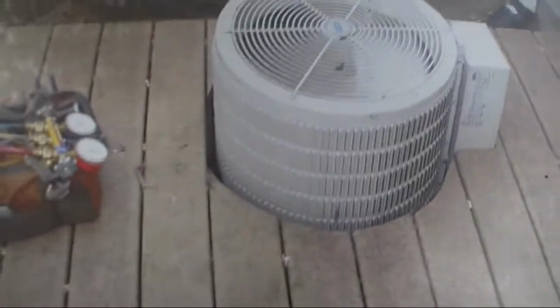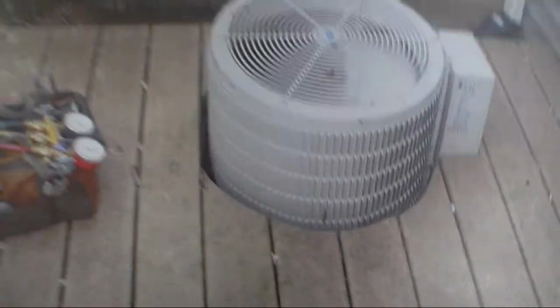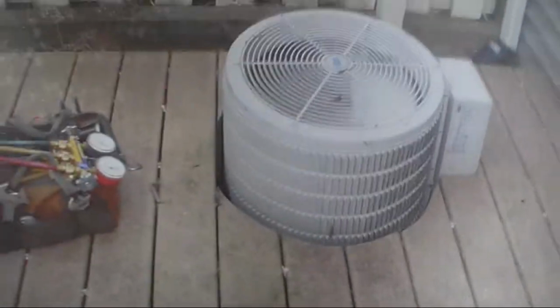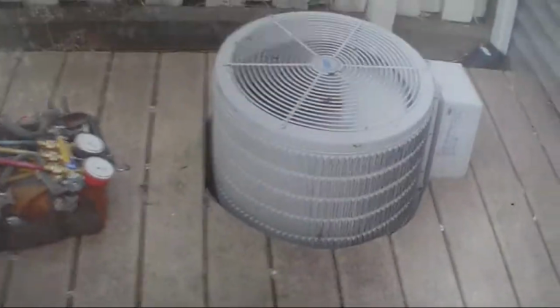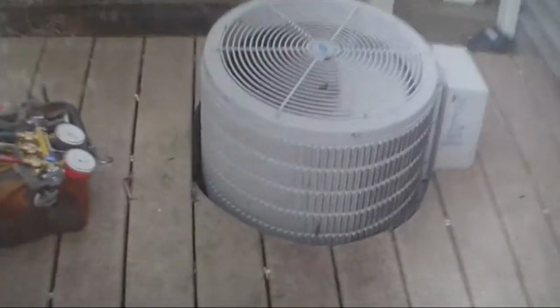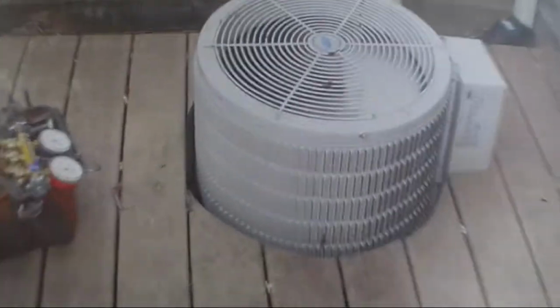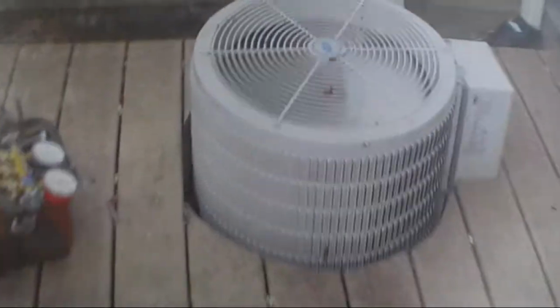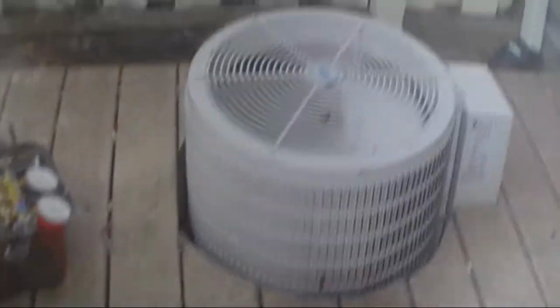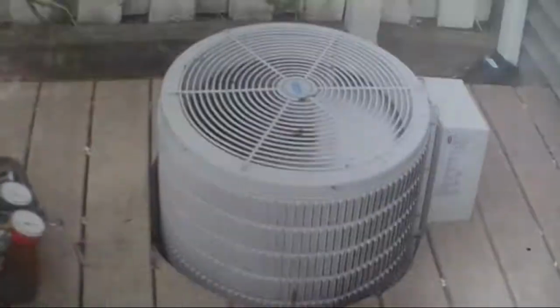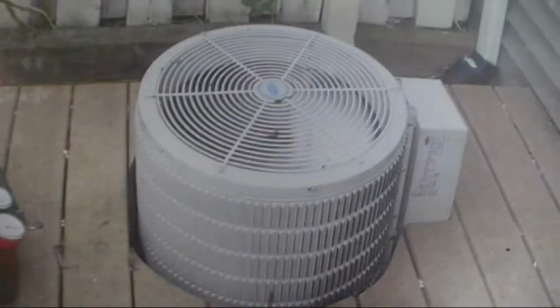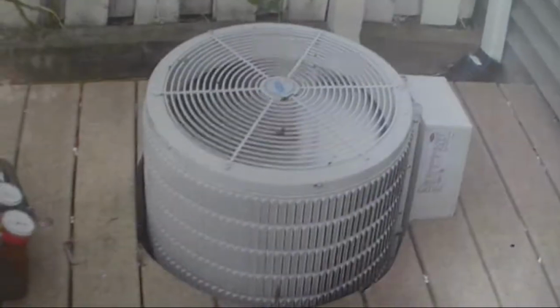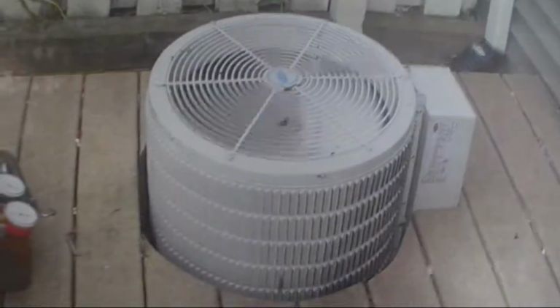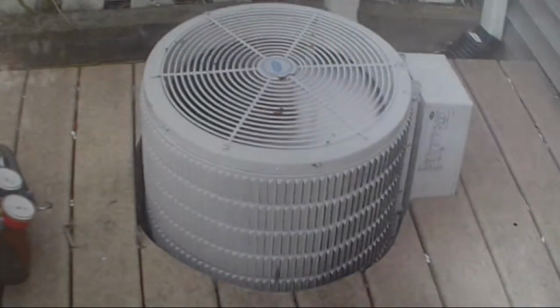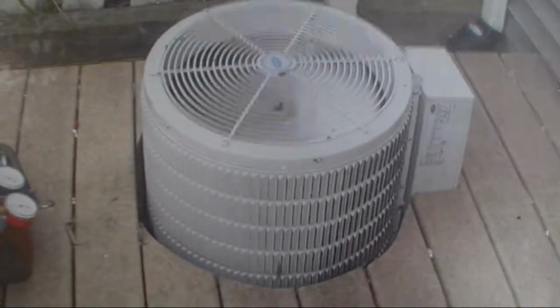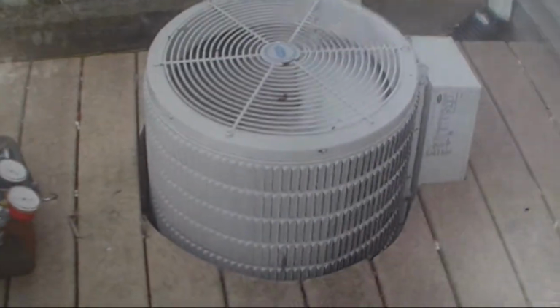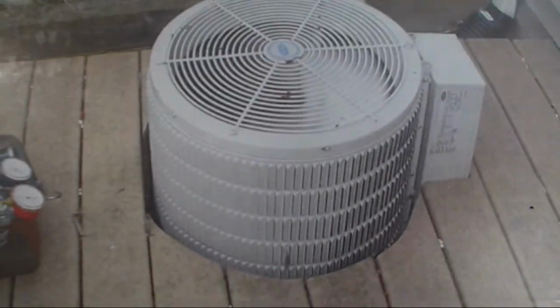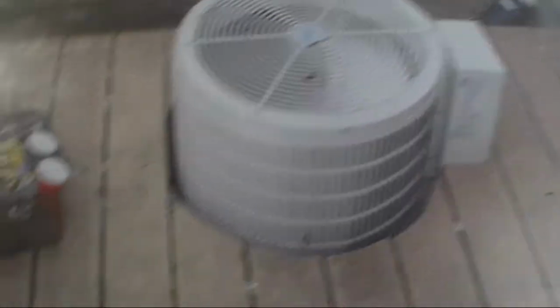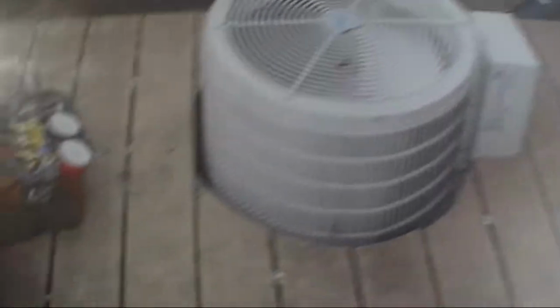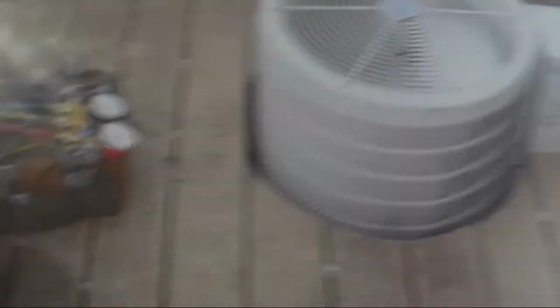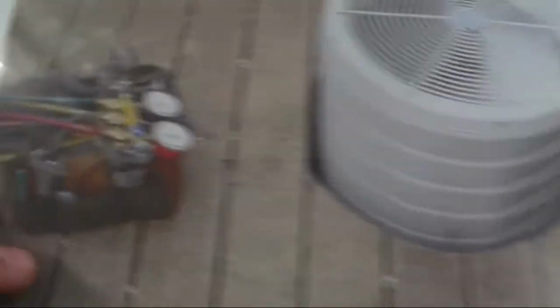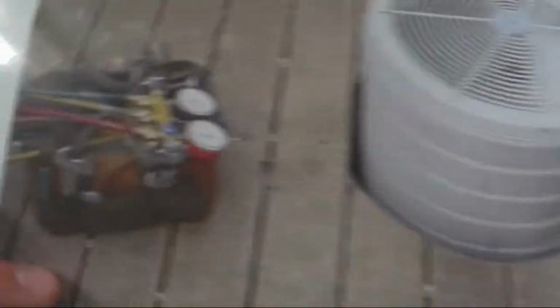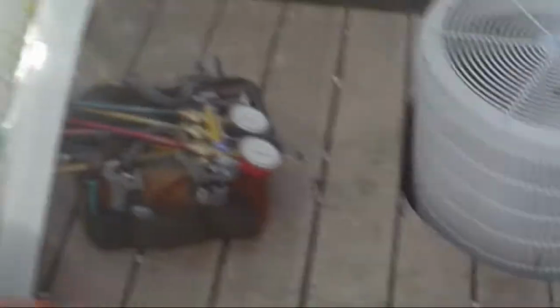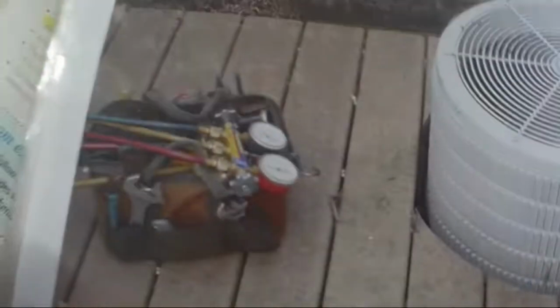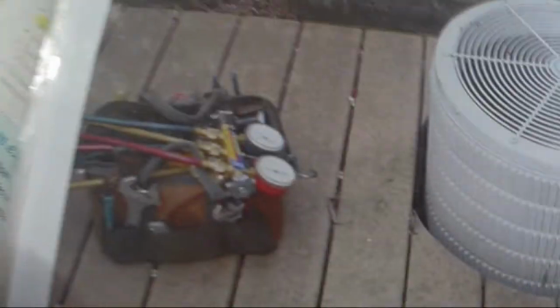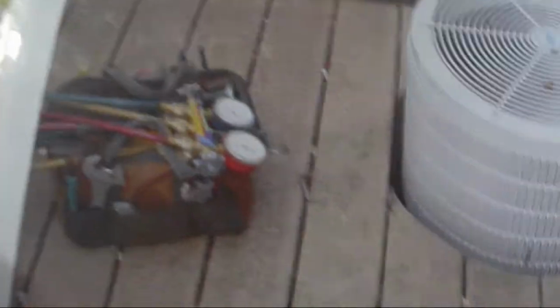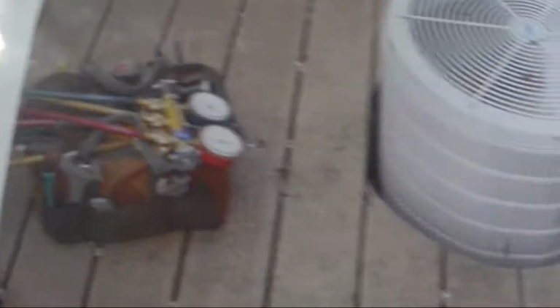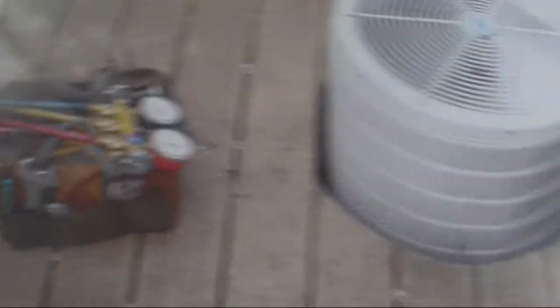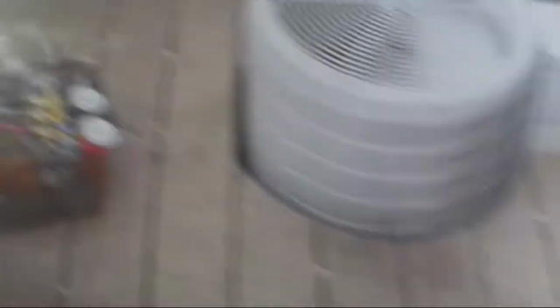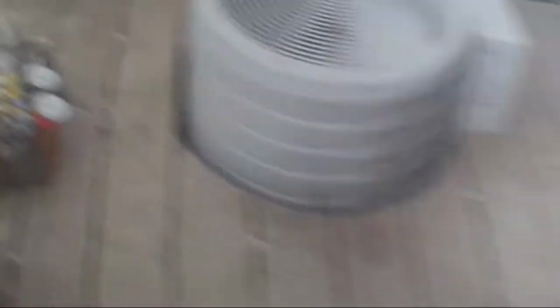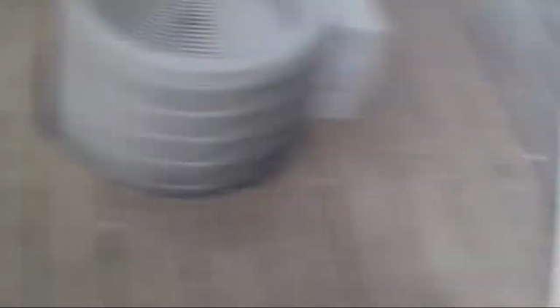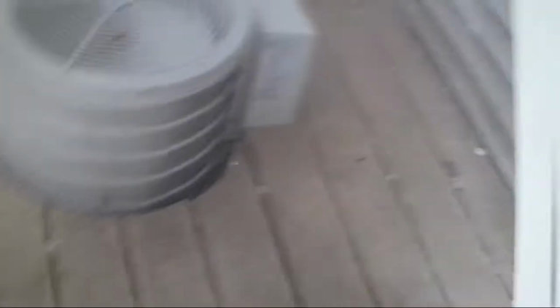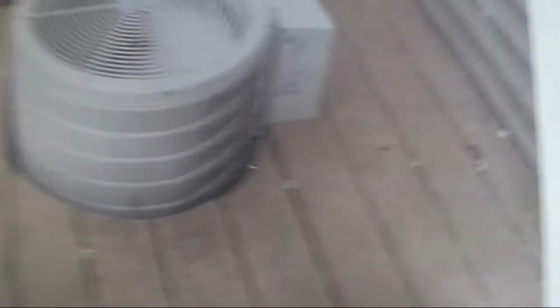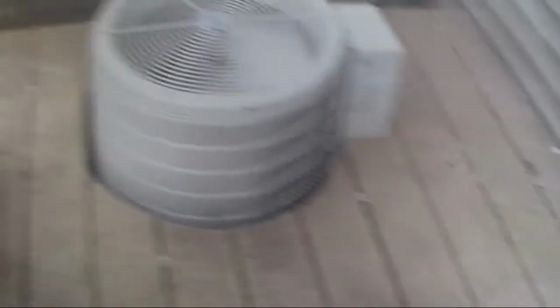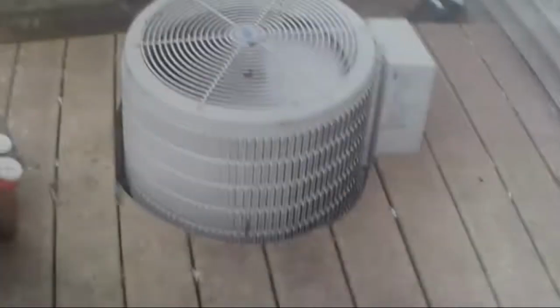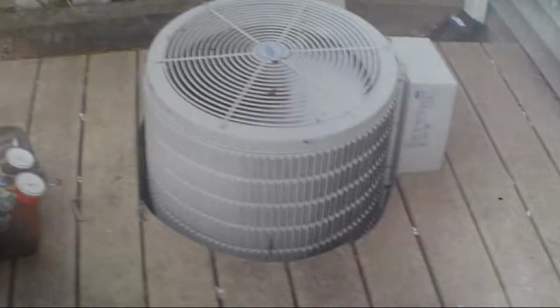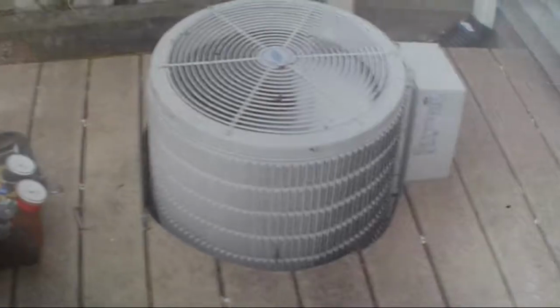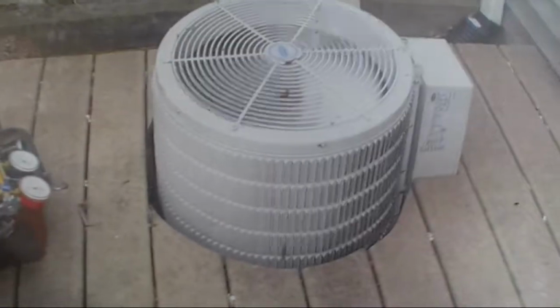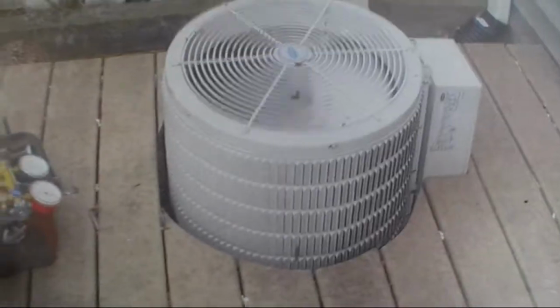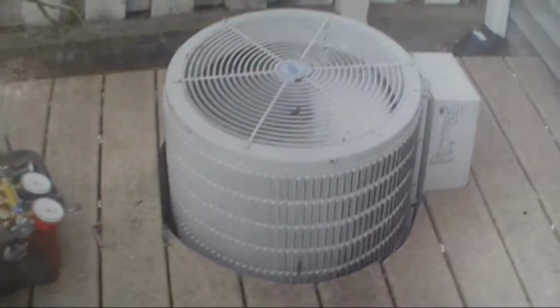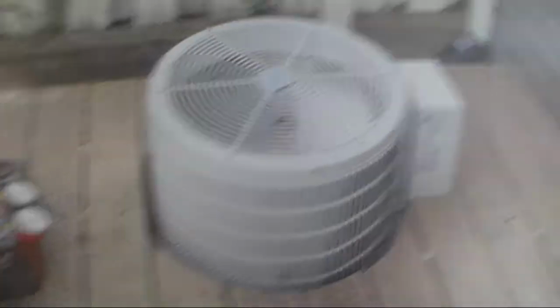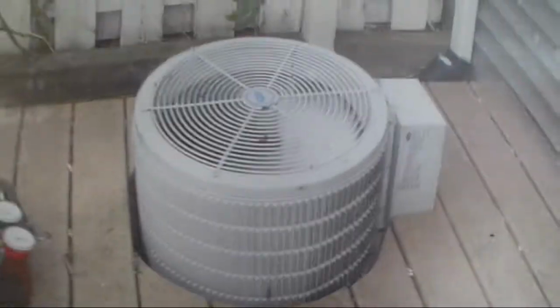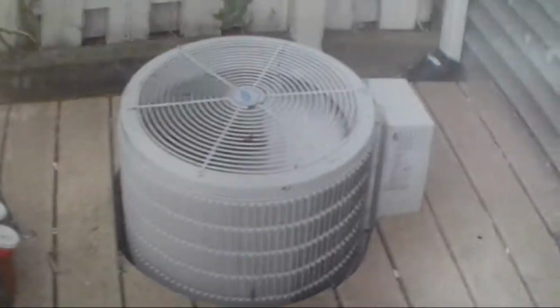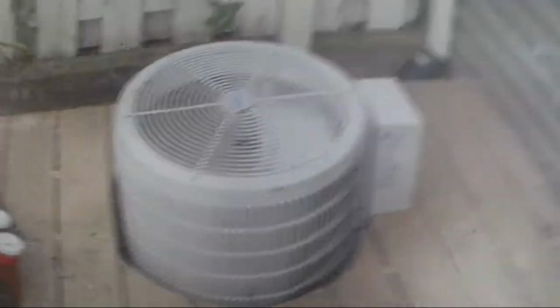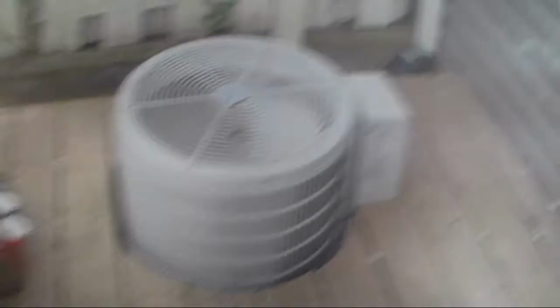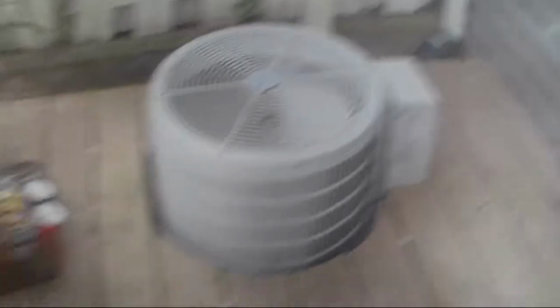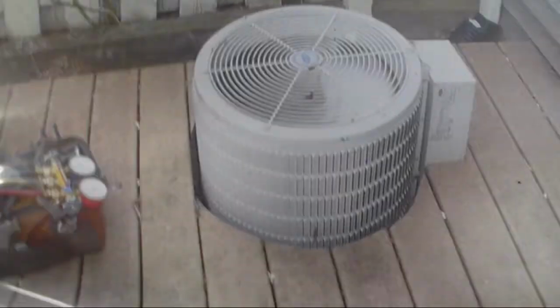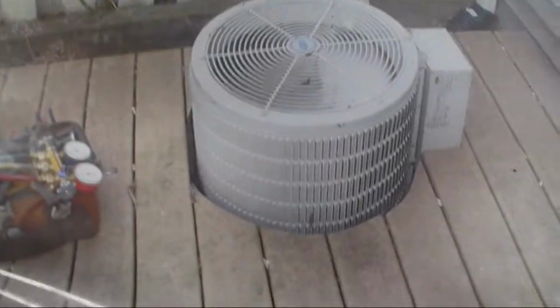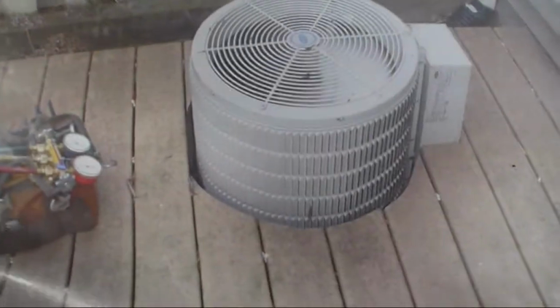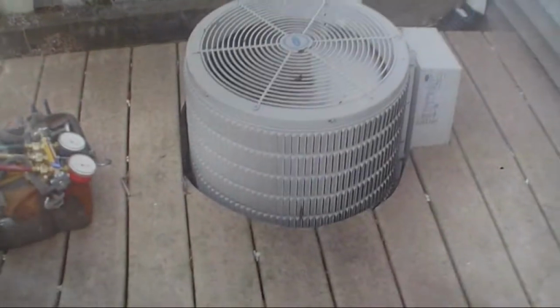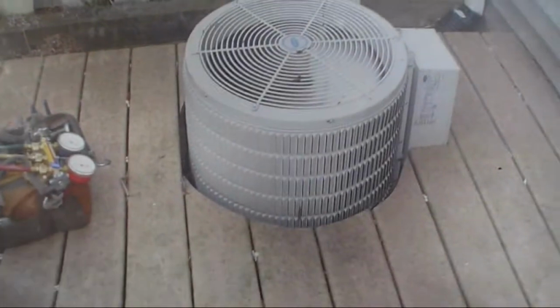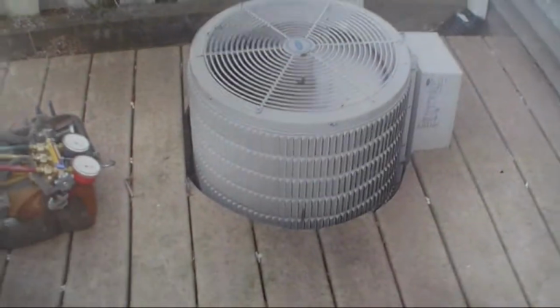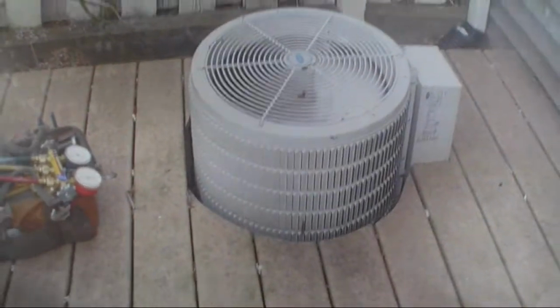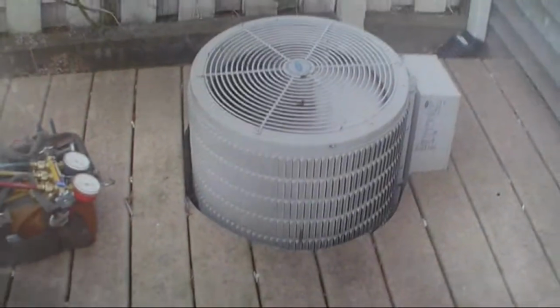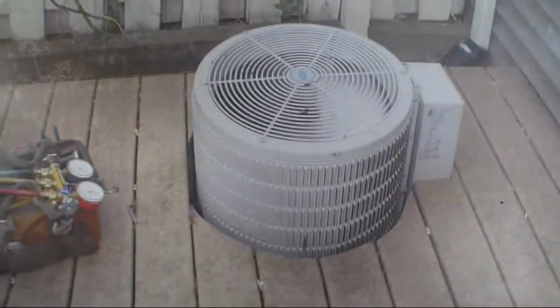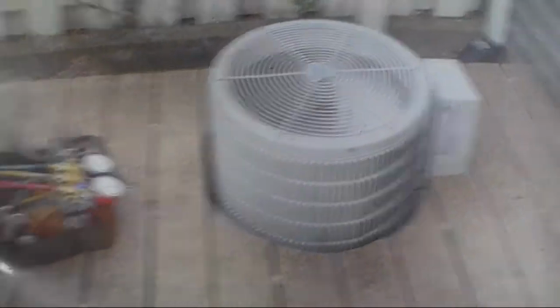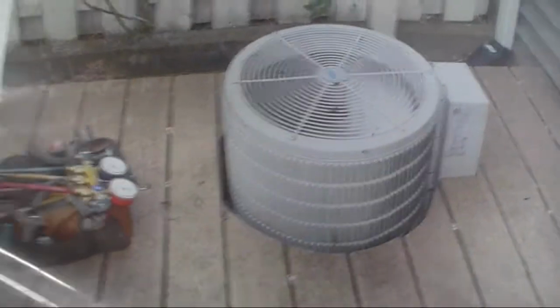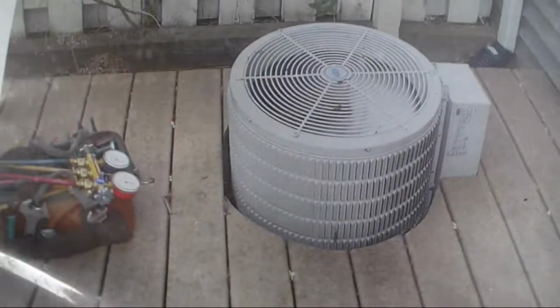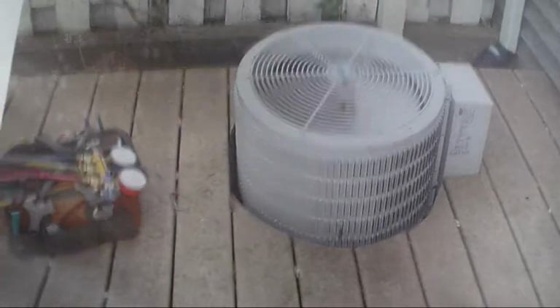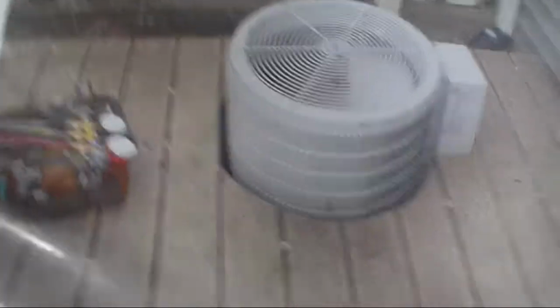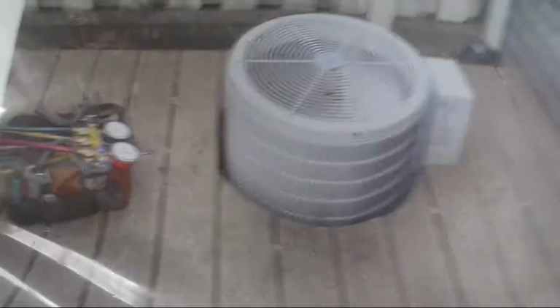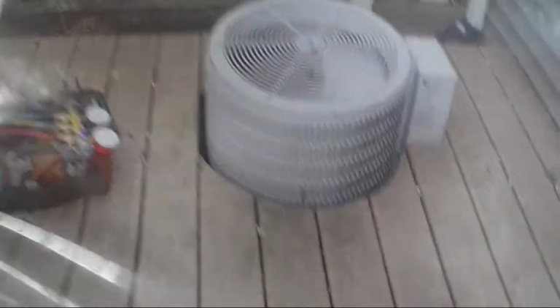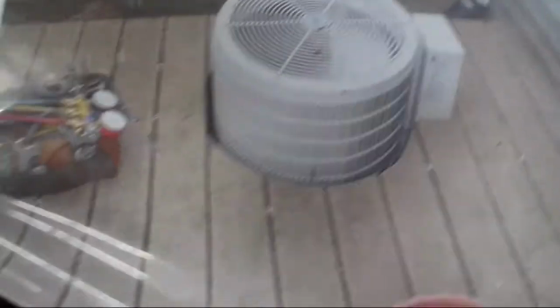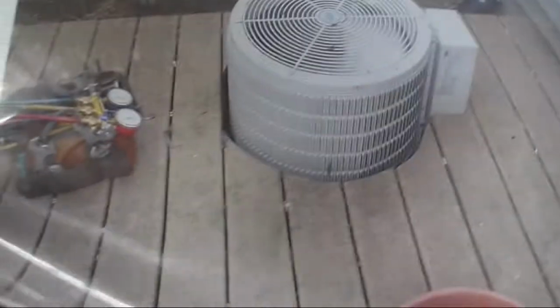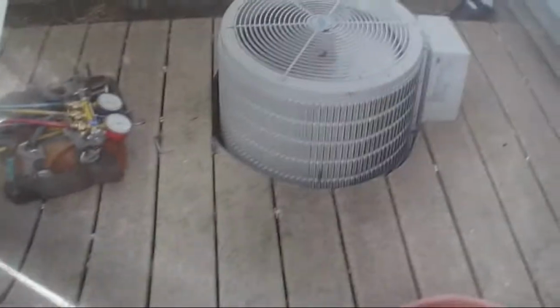It's a TimberTech deck, just like mine. So there's no way of servicing it, and it is also choking off the air flow to the unit.